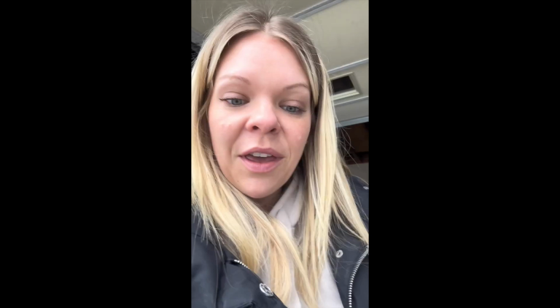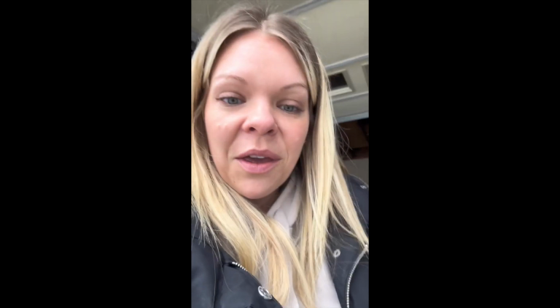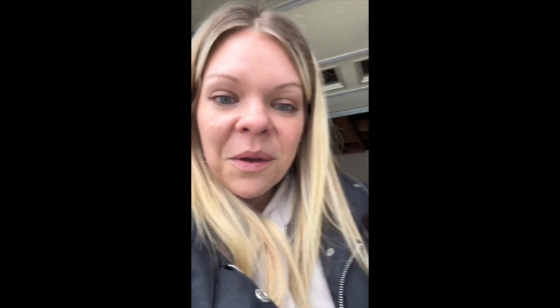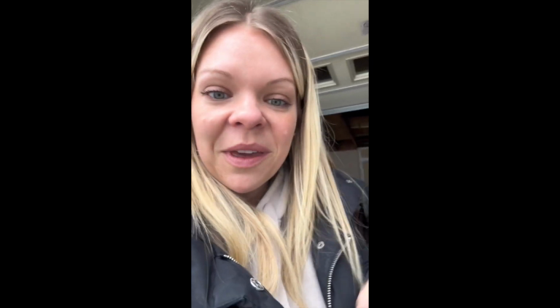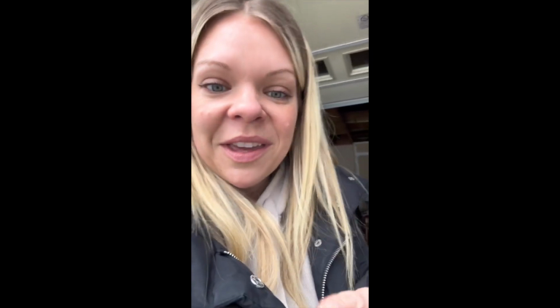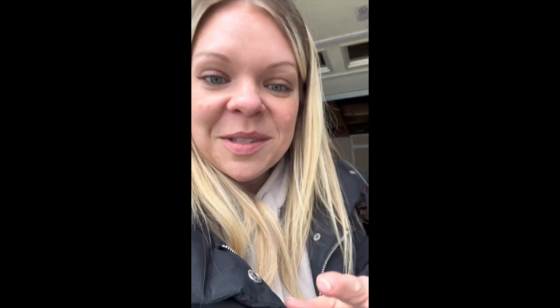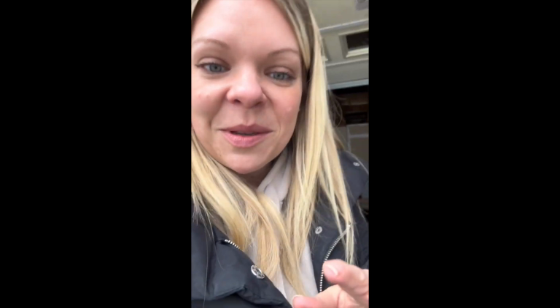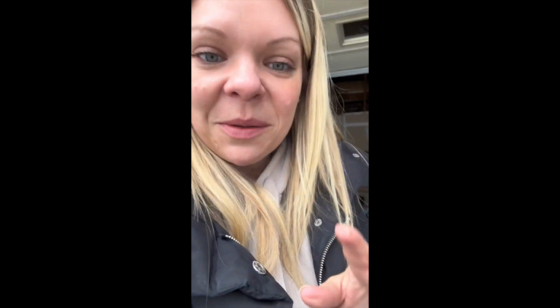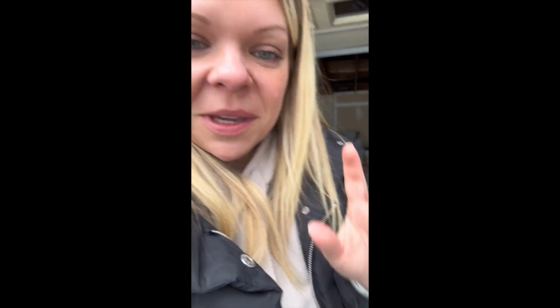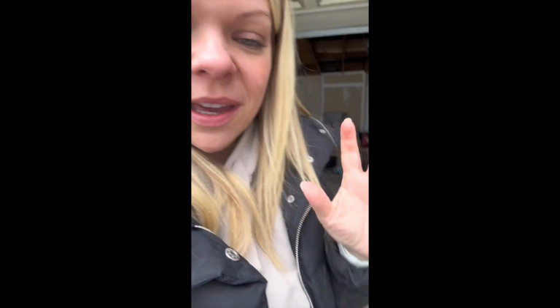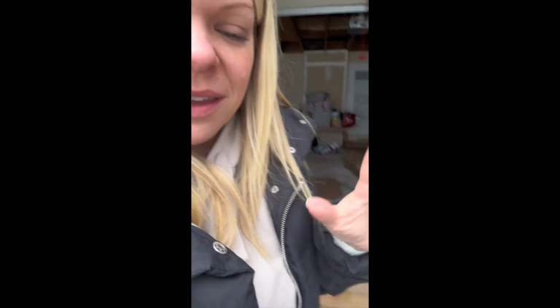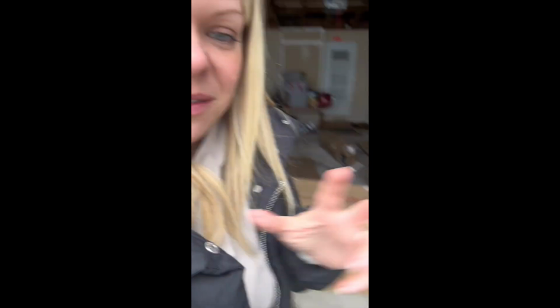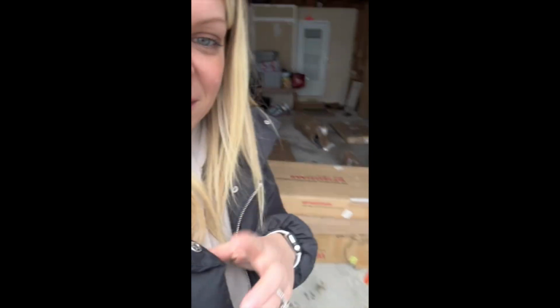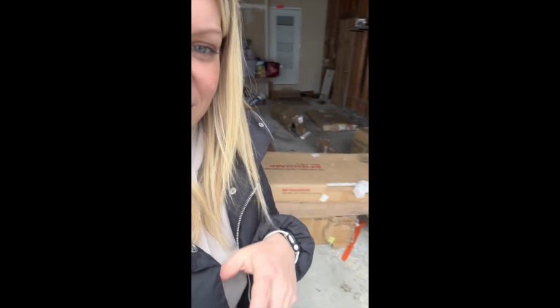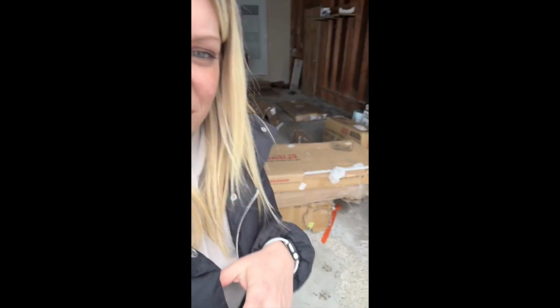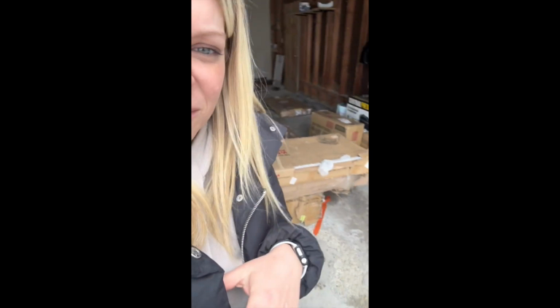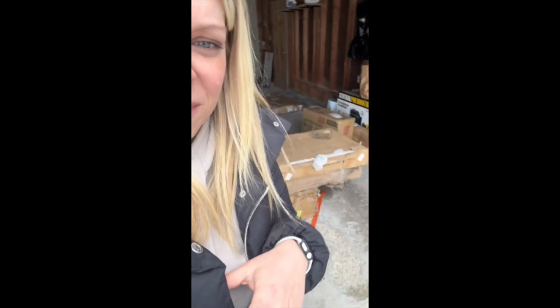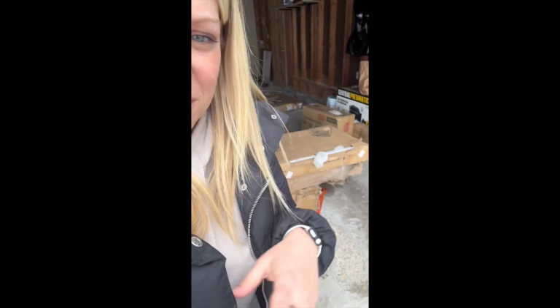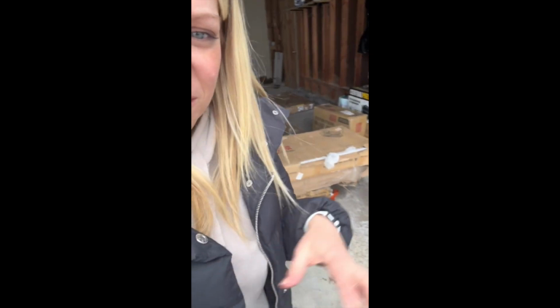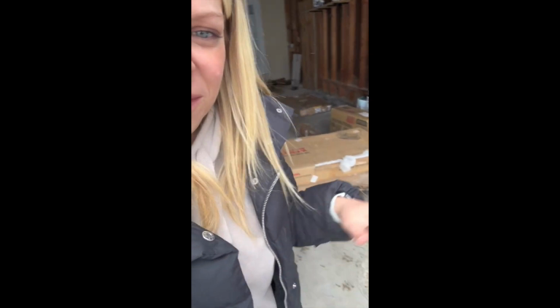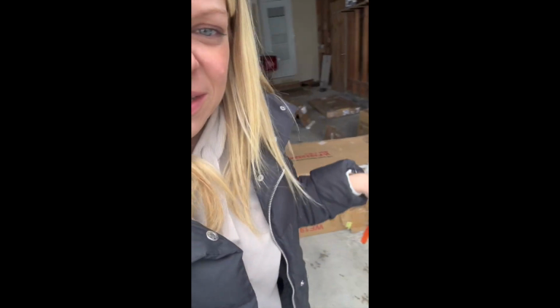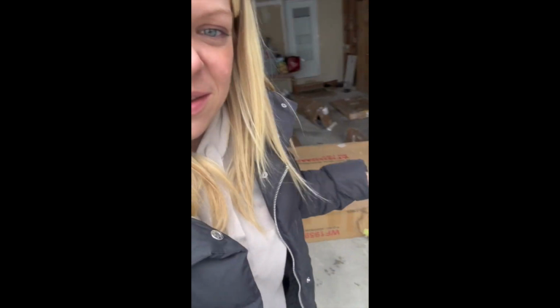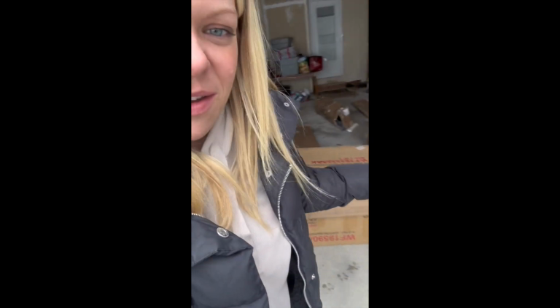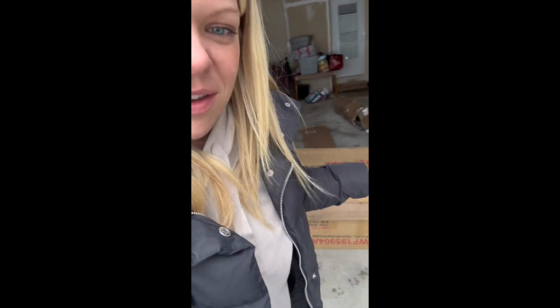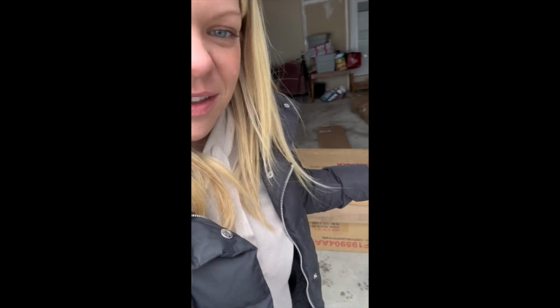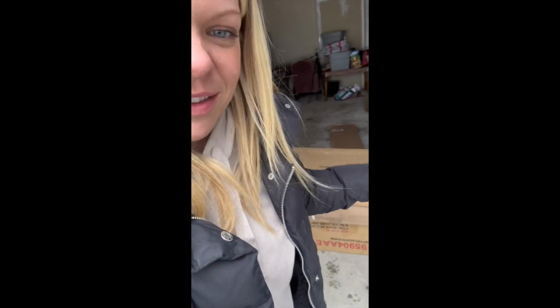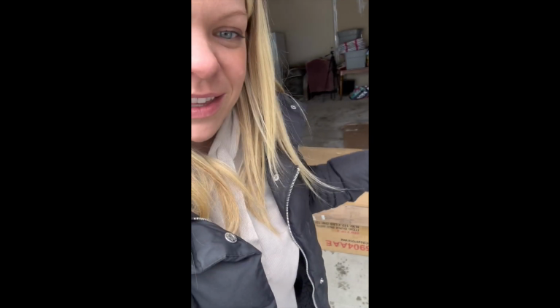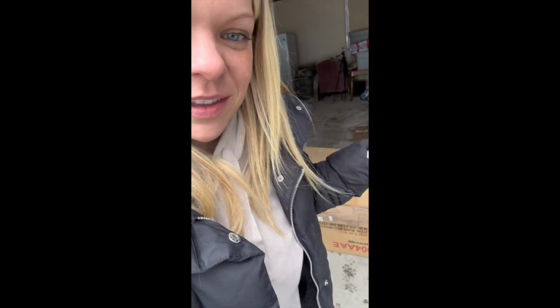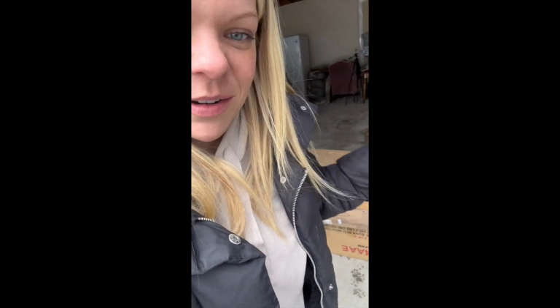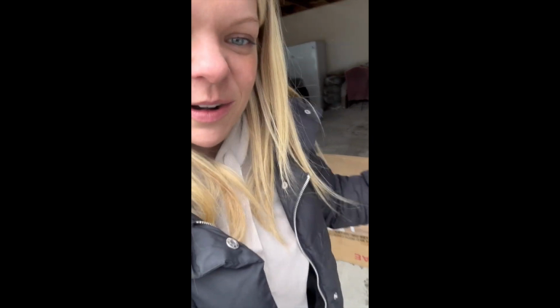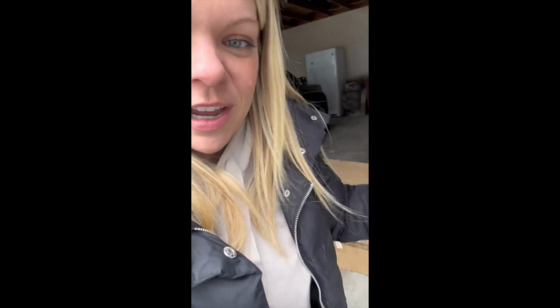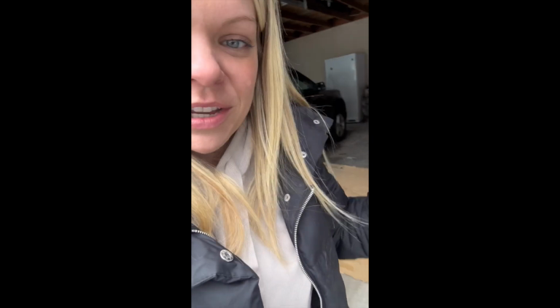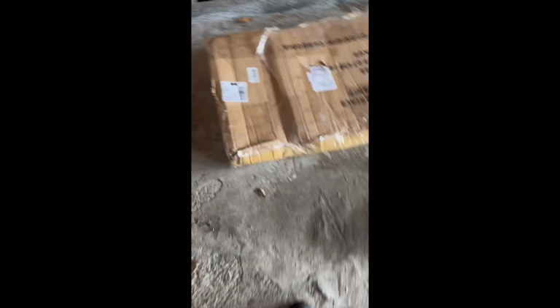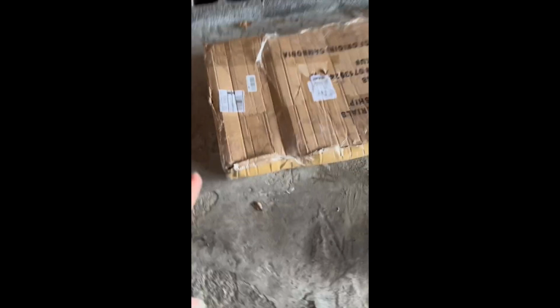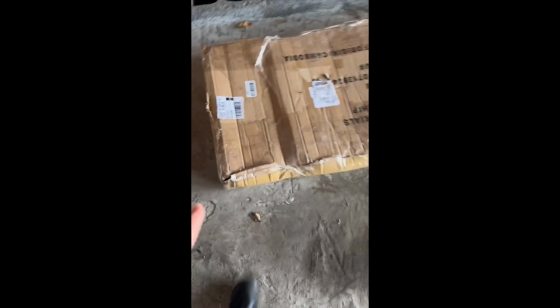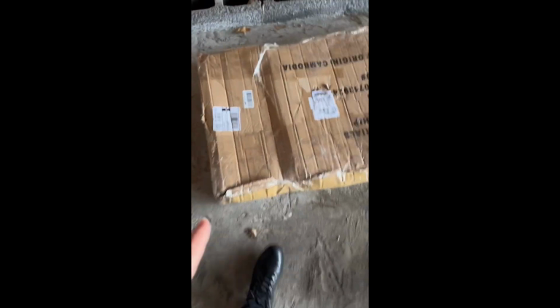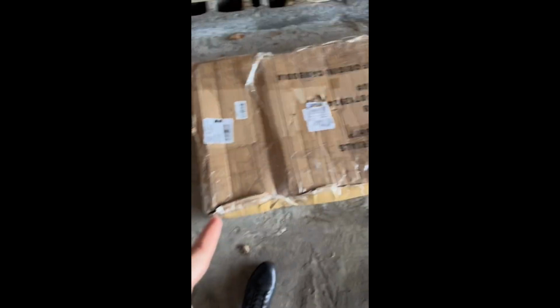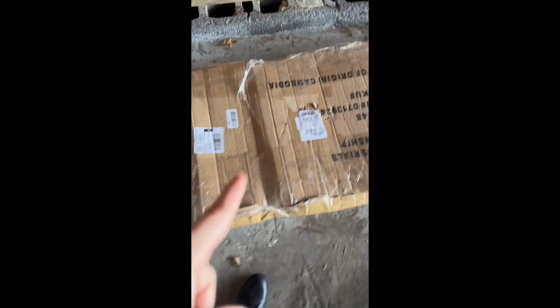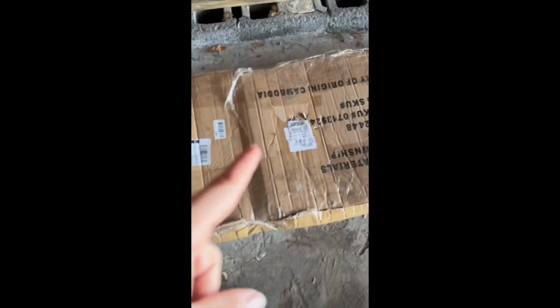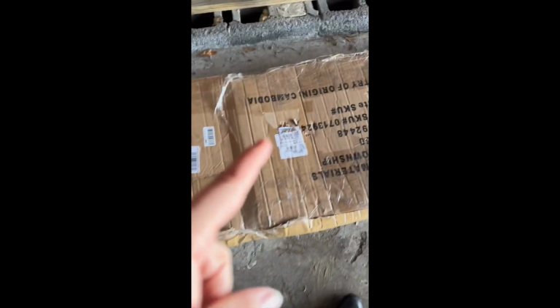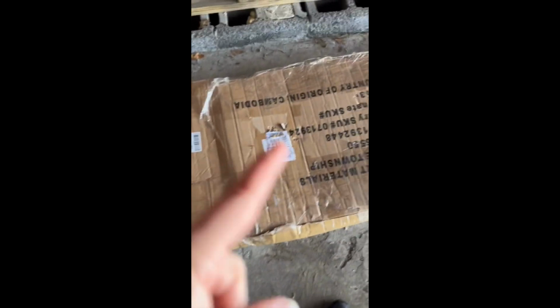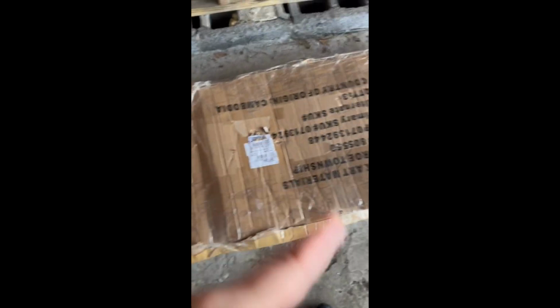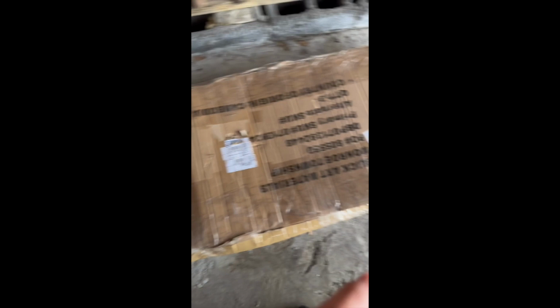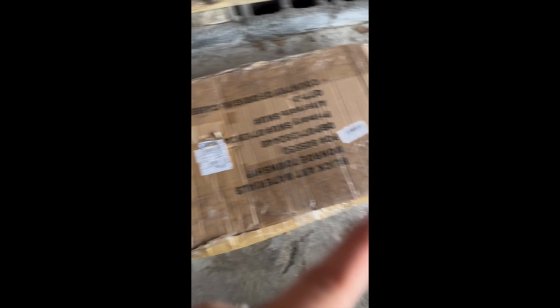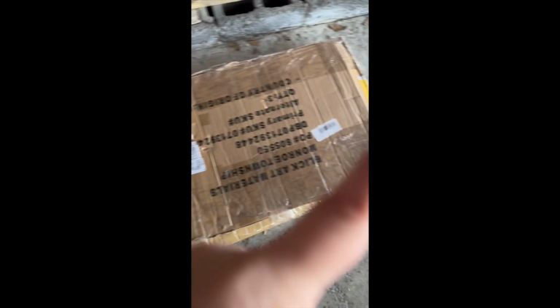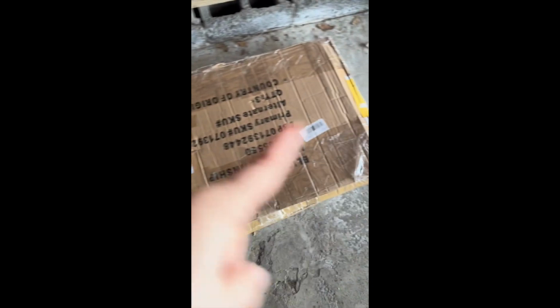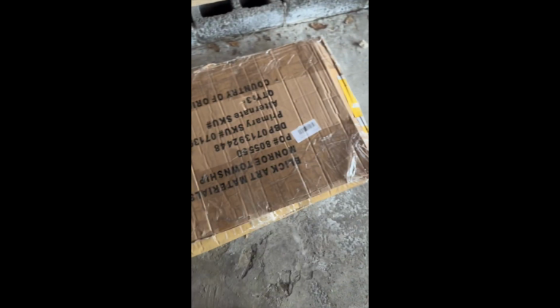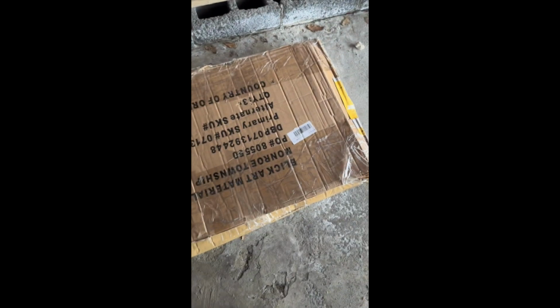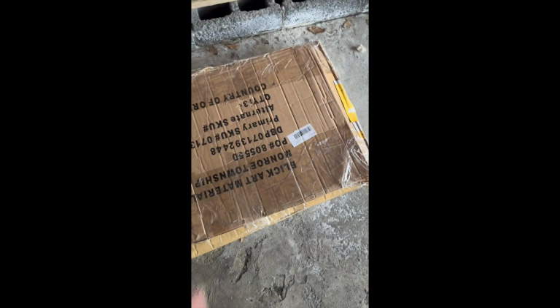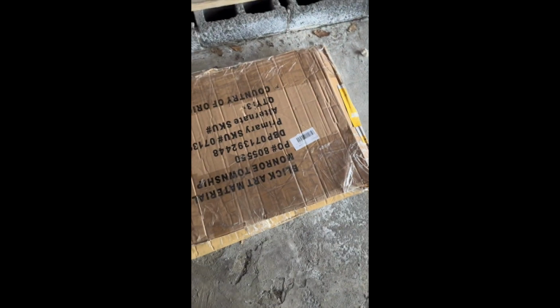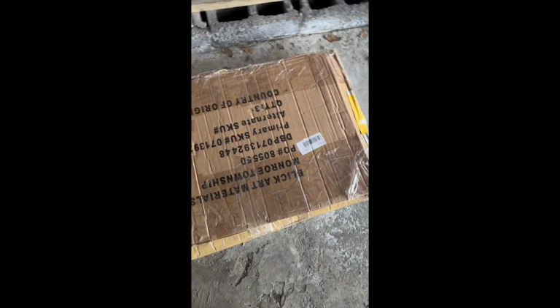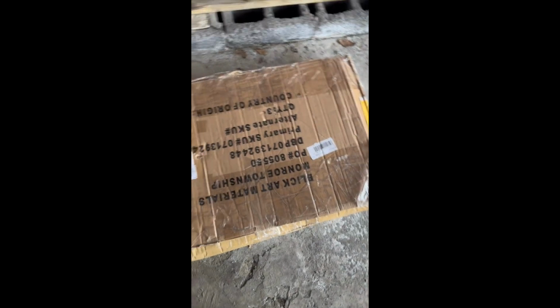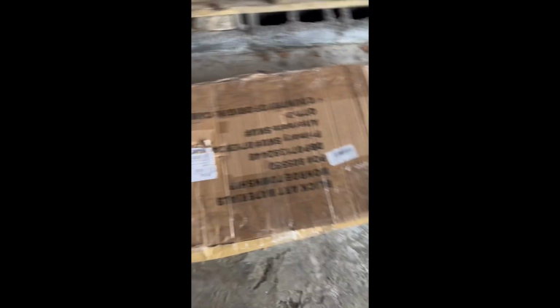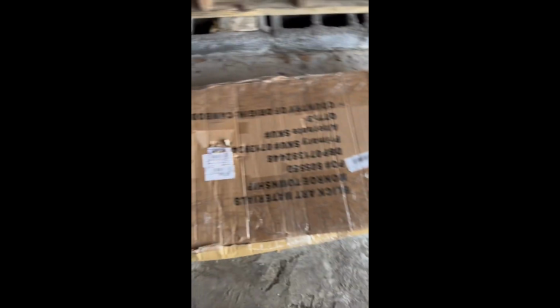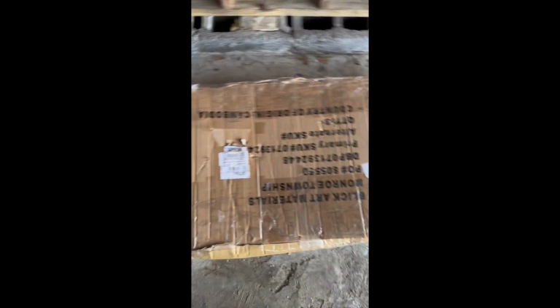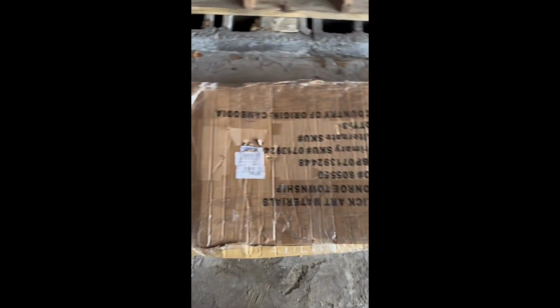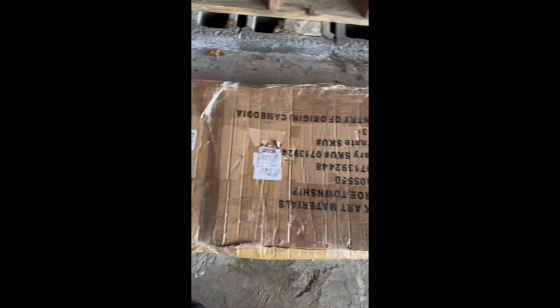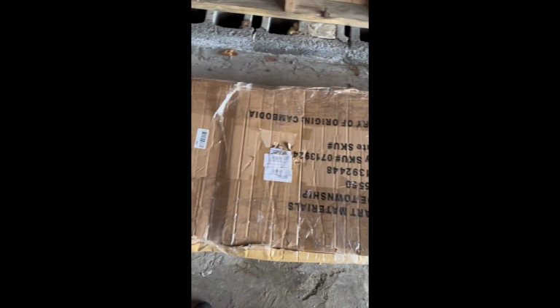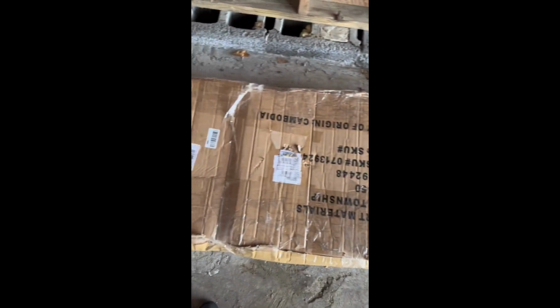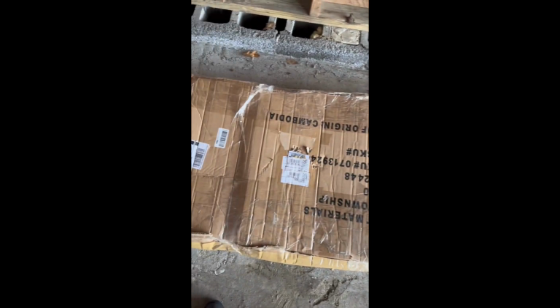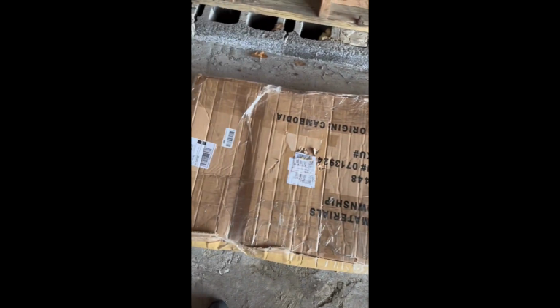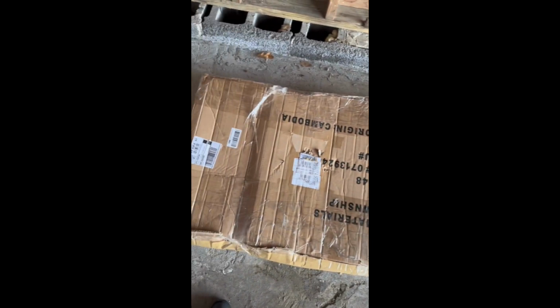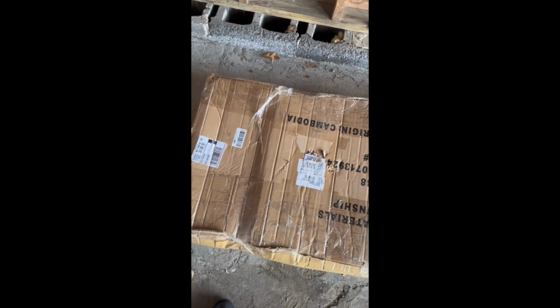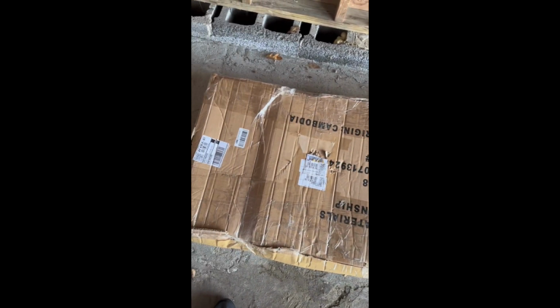We got everything out of the vehicle. It's all in the garage. I'm going to open this mystery box to see what it is and see what I can decipher.